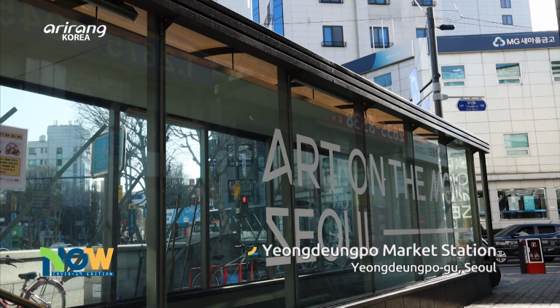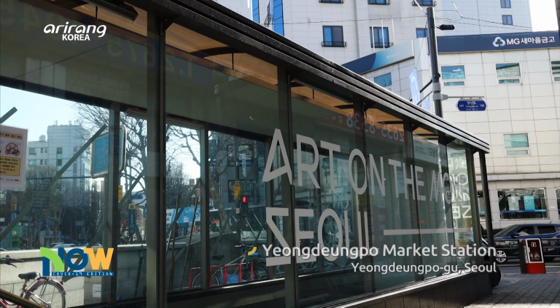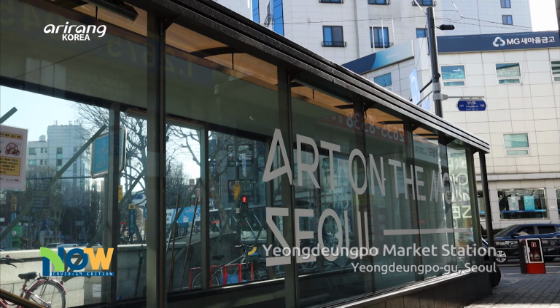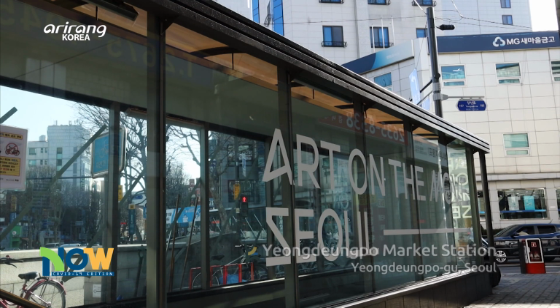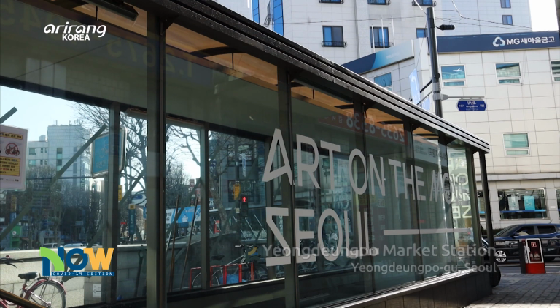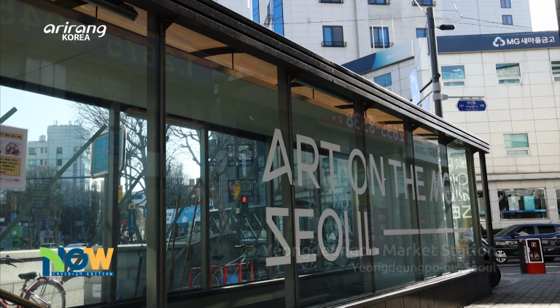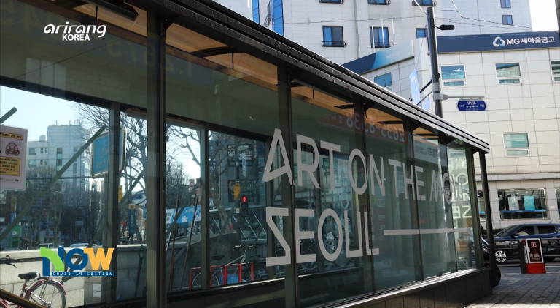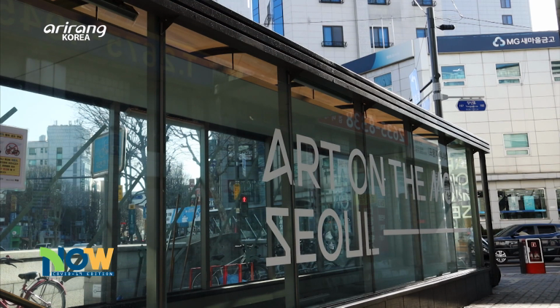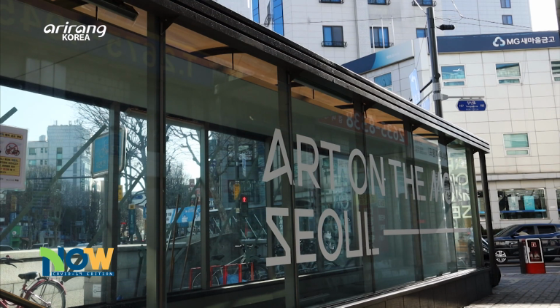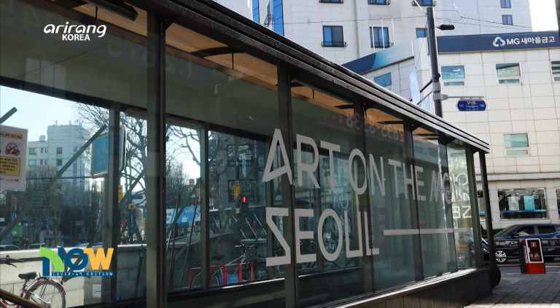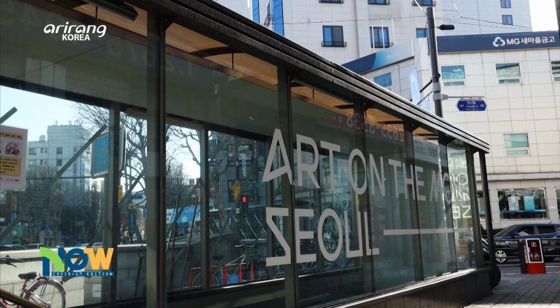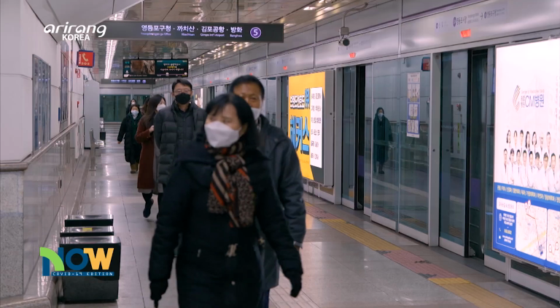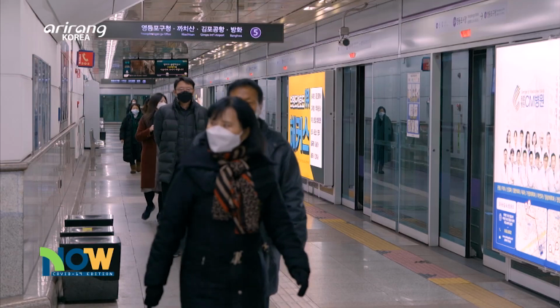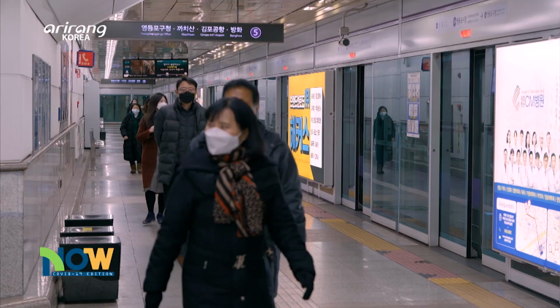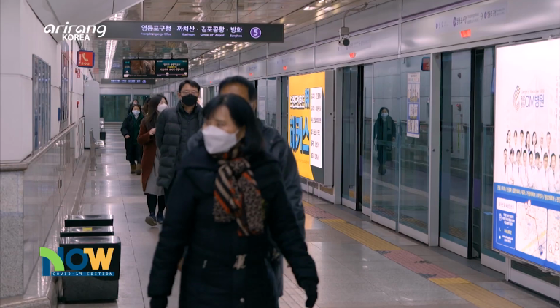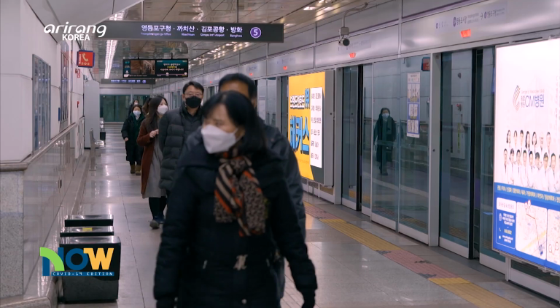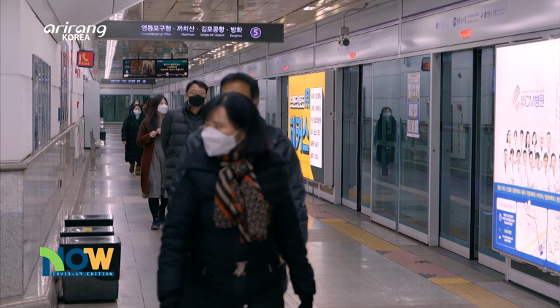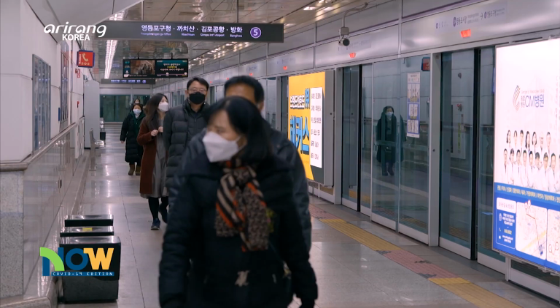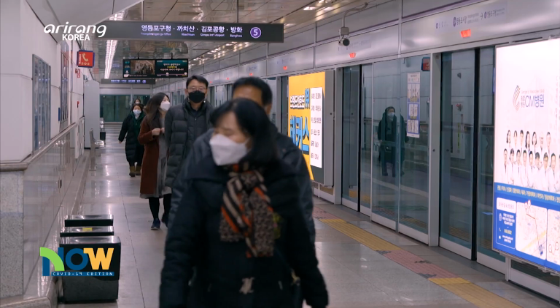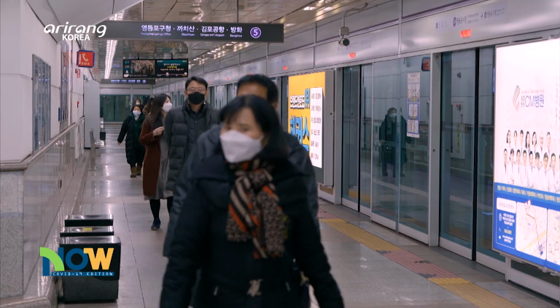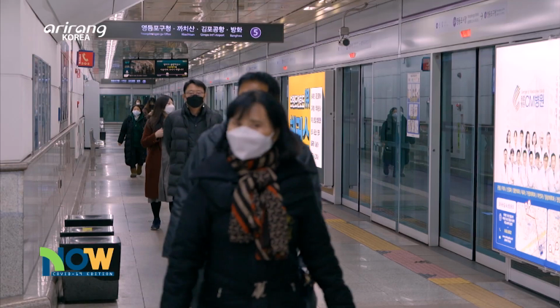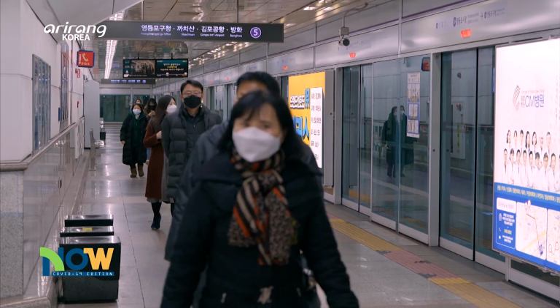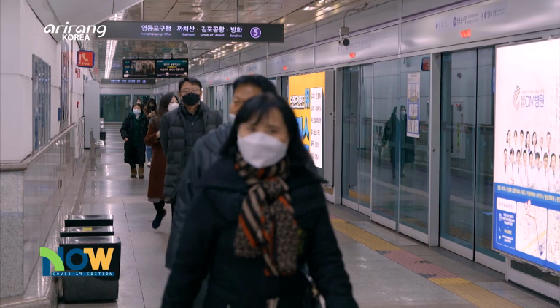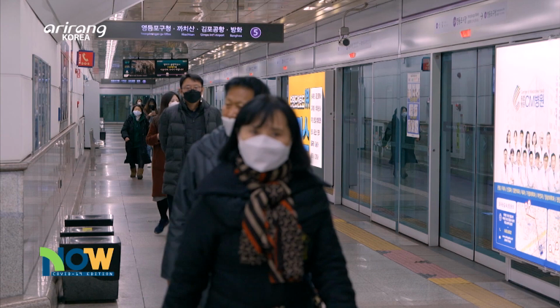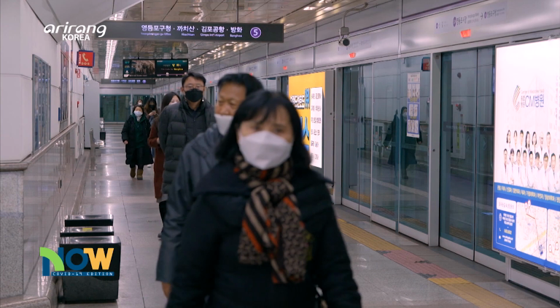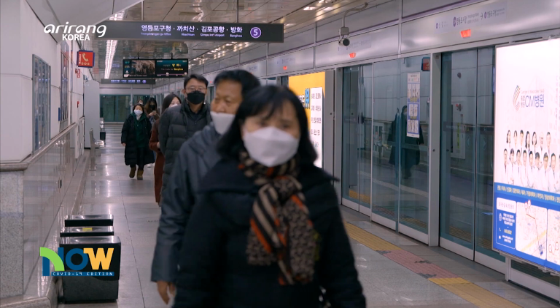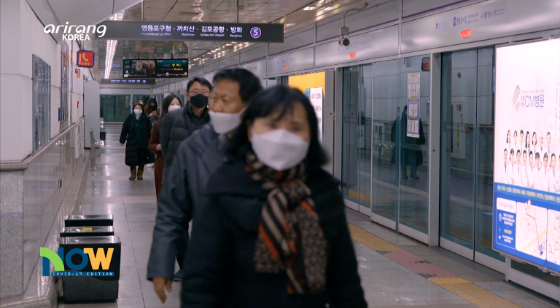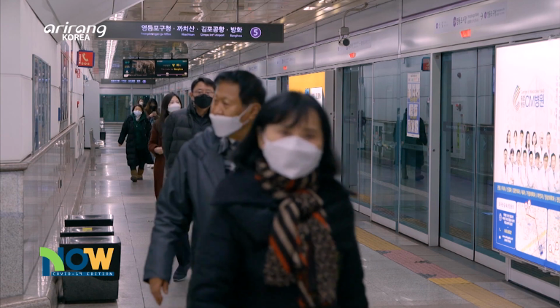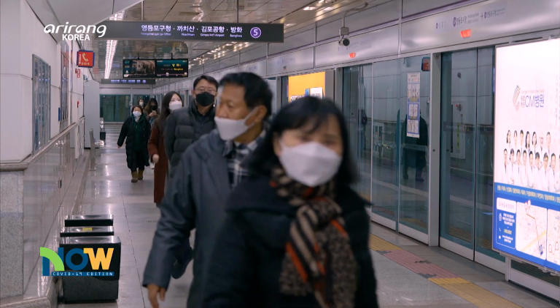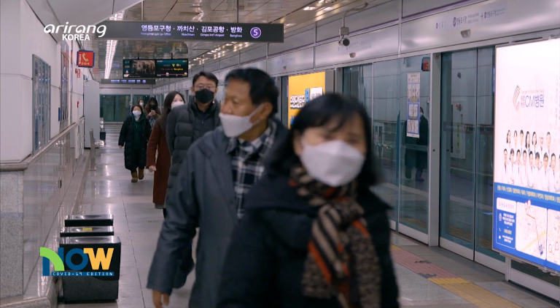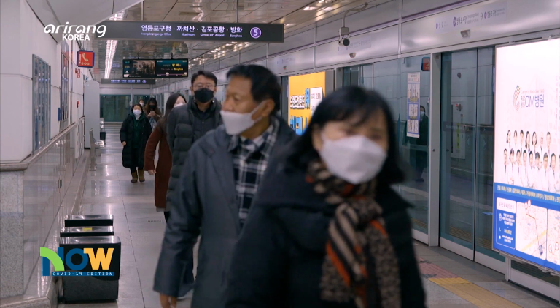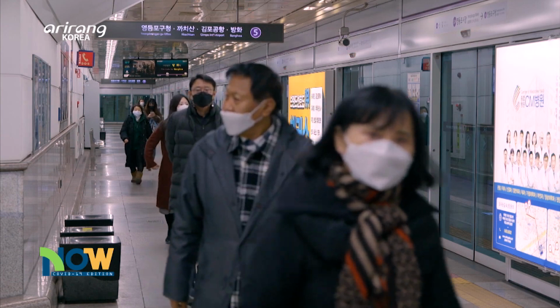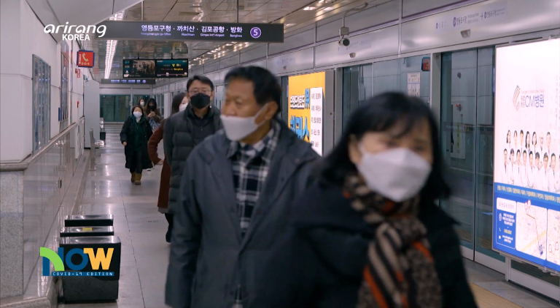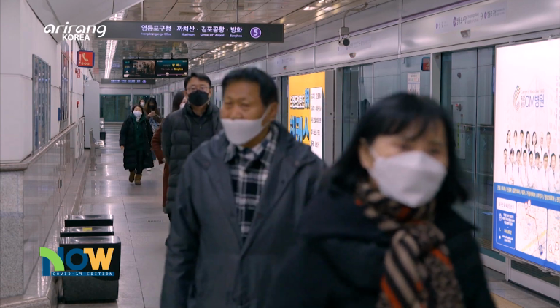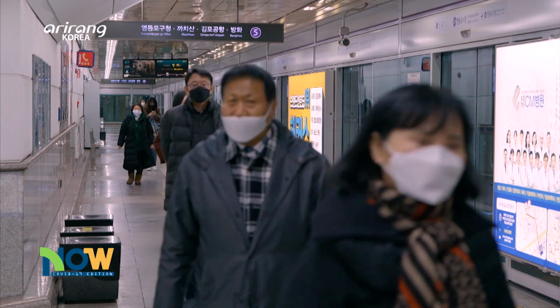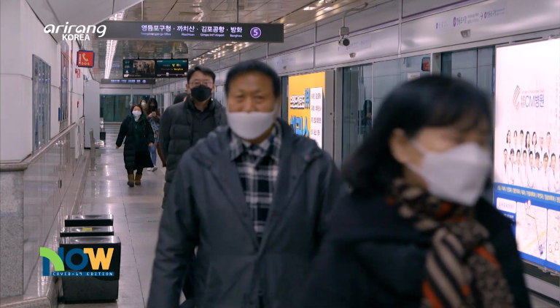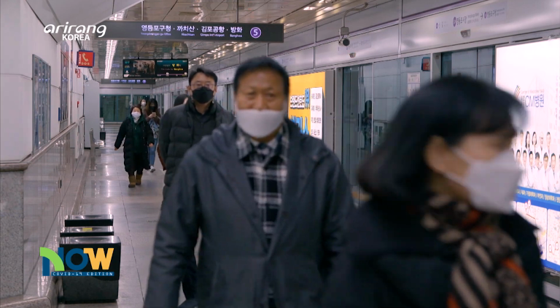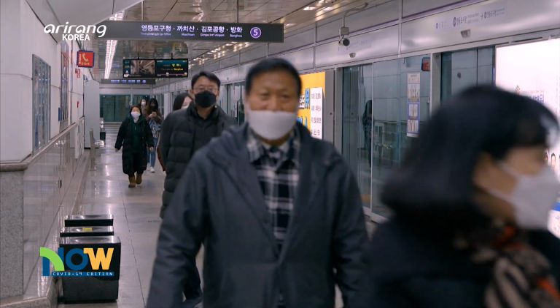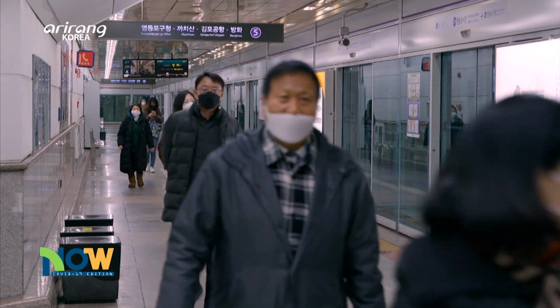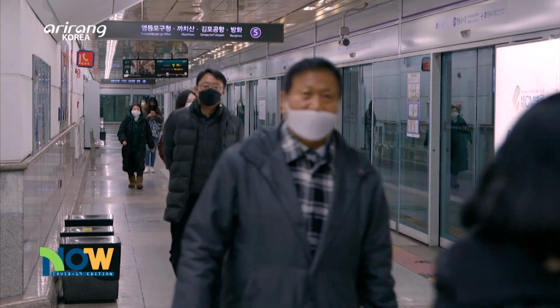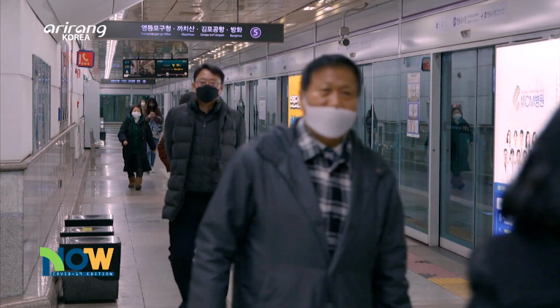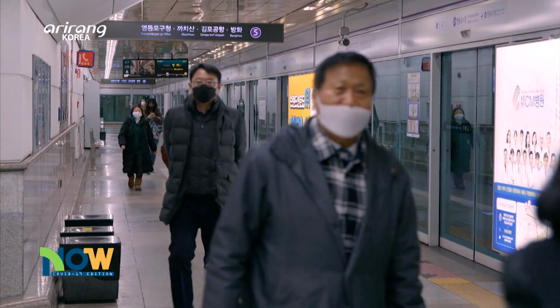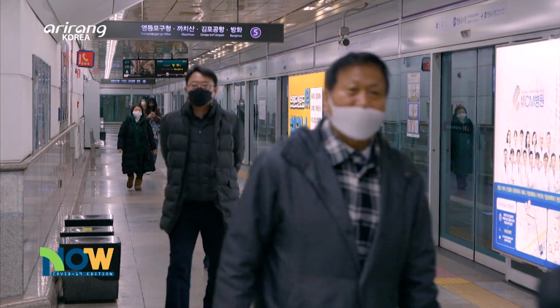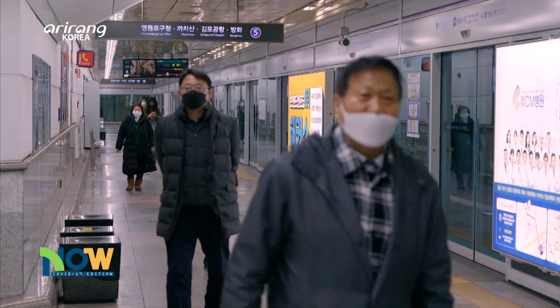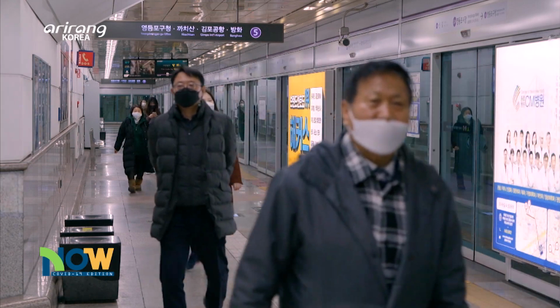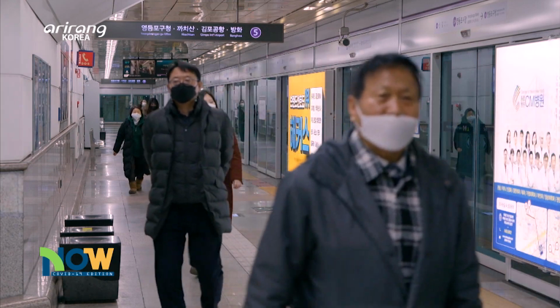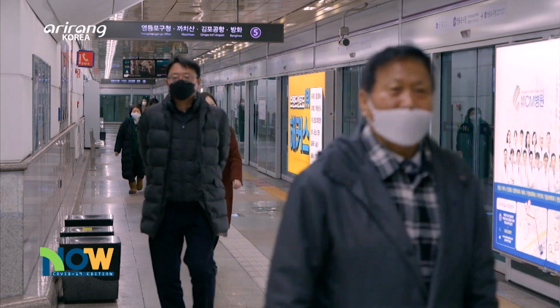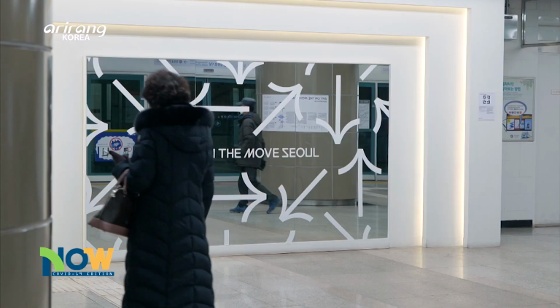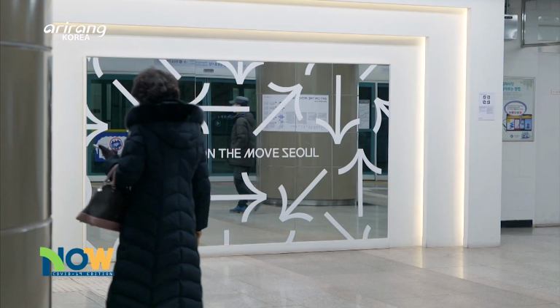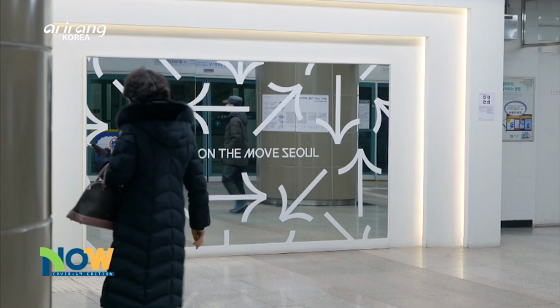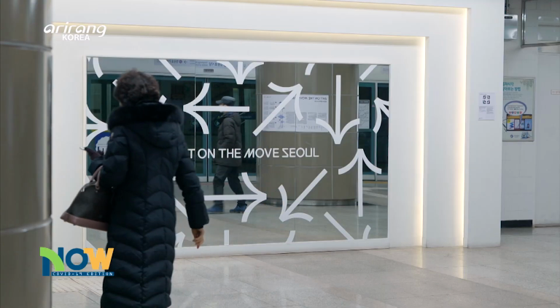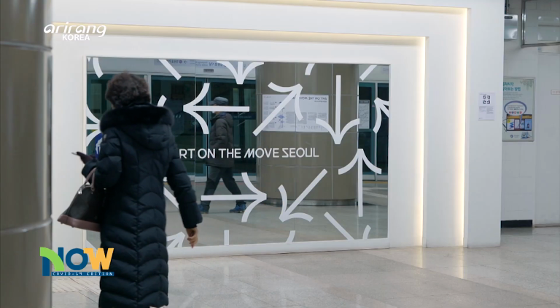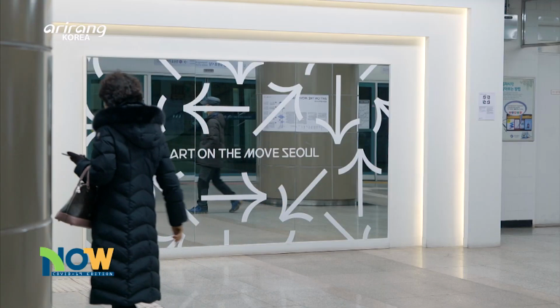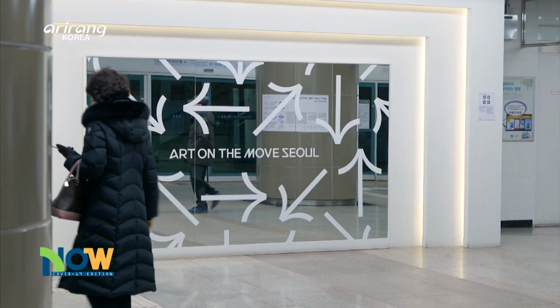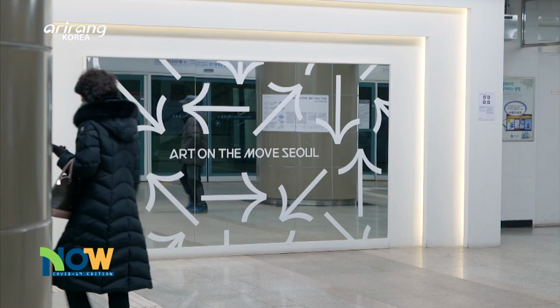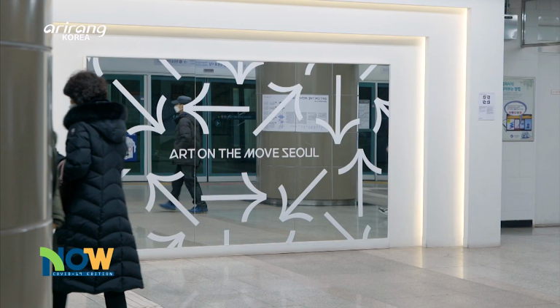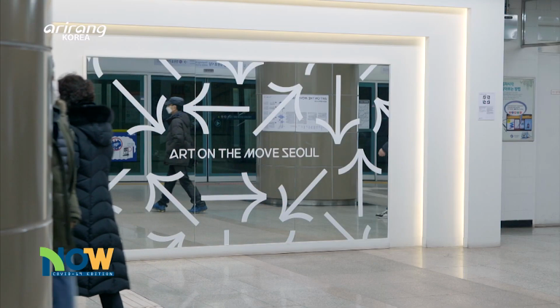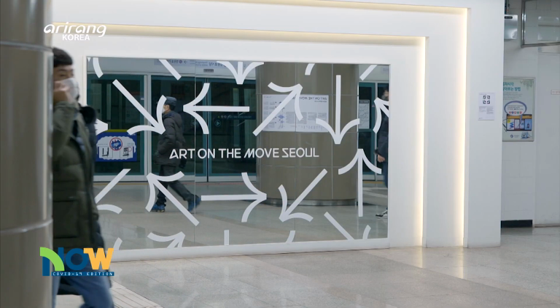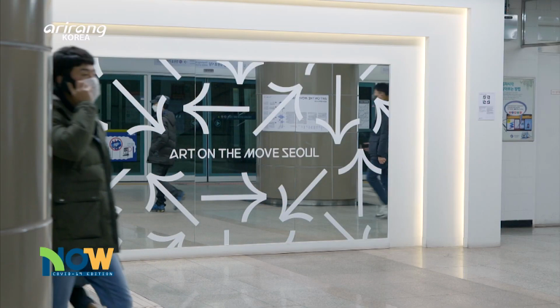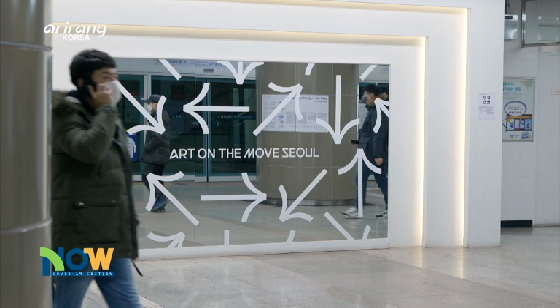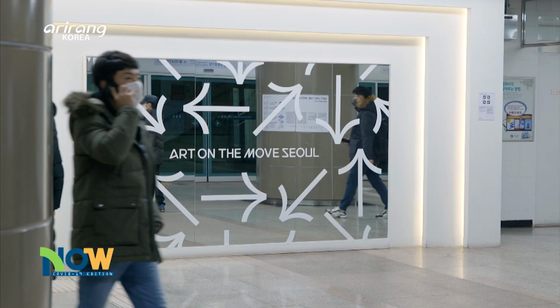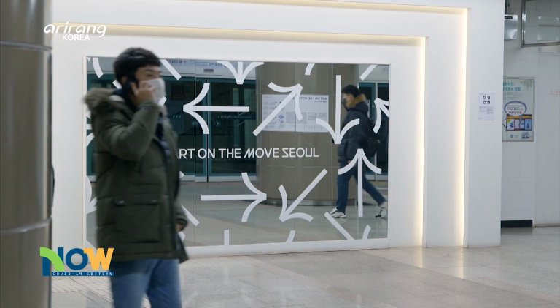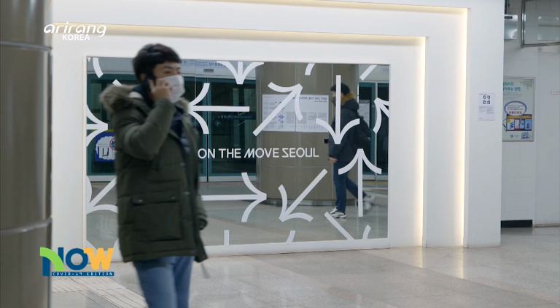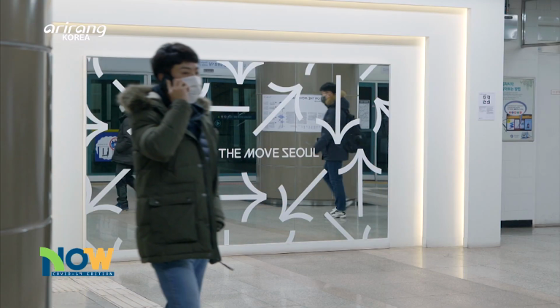Now we're at Yungdungpho Market Station on Seoul Subway Line No. 5, where Art on the Move has been newly installed.